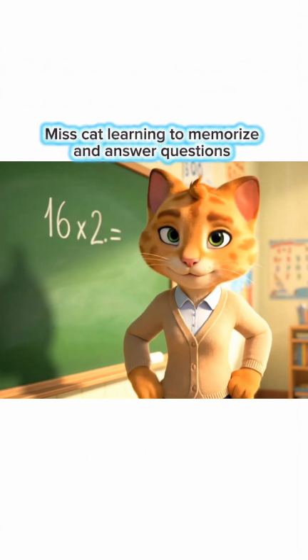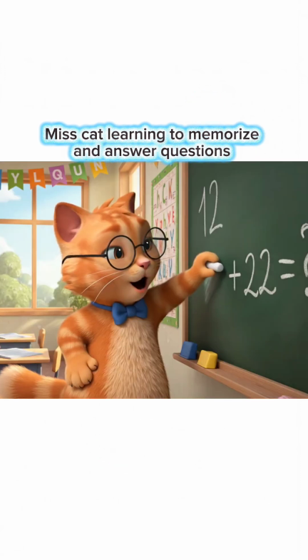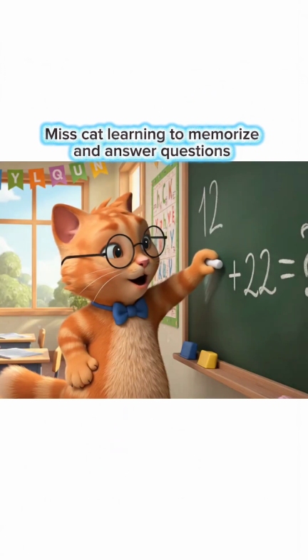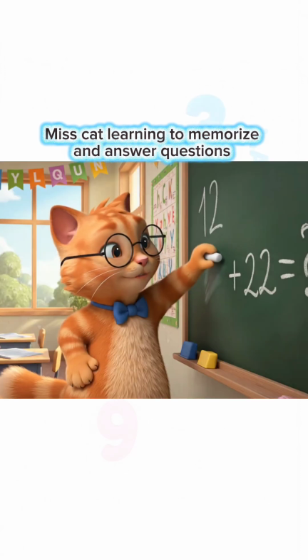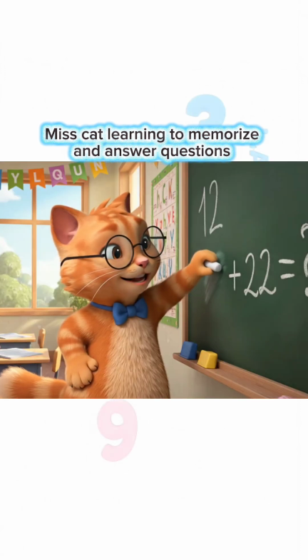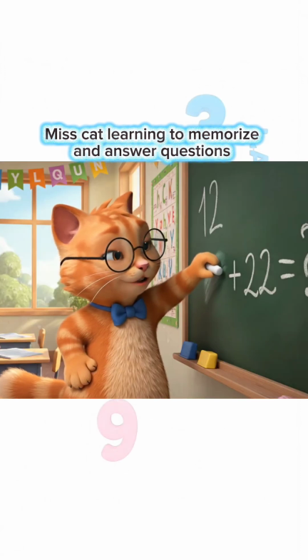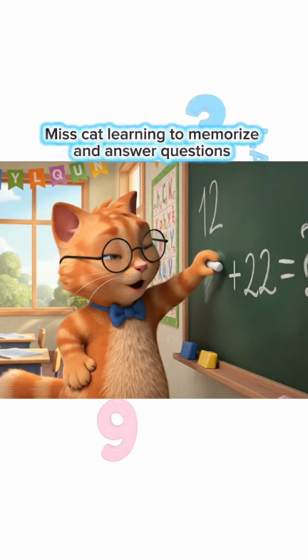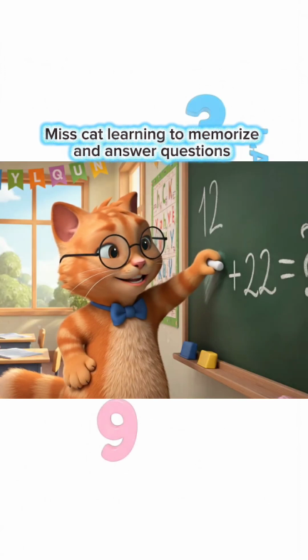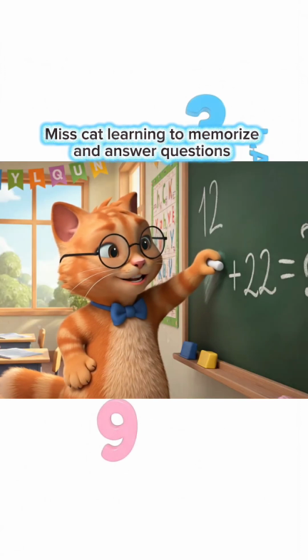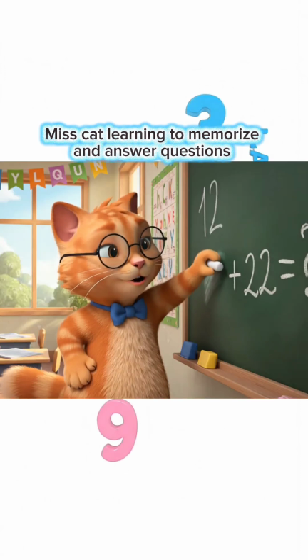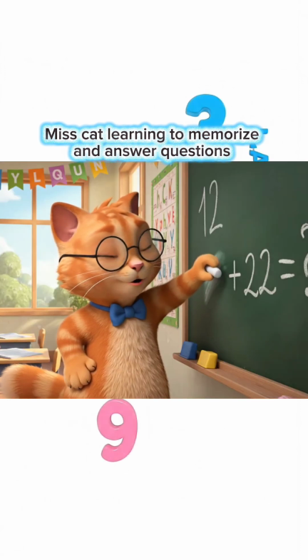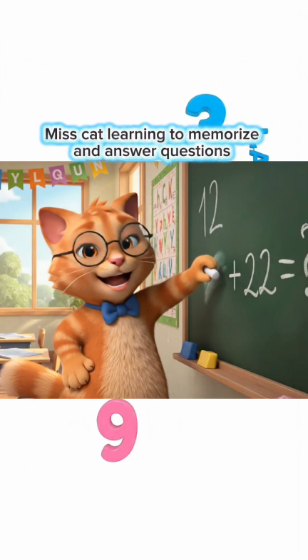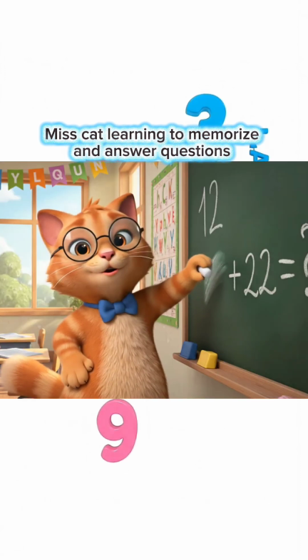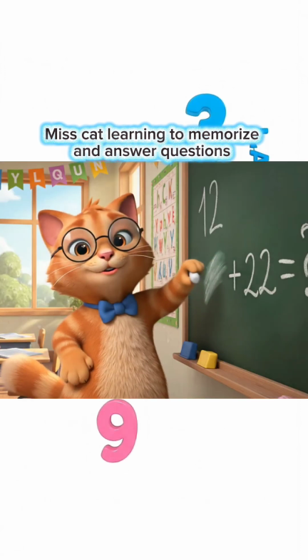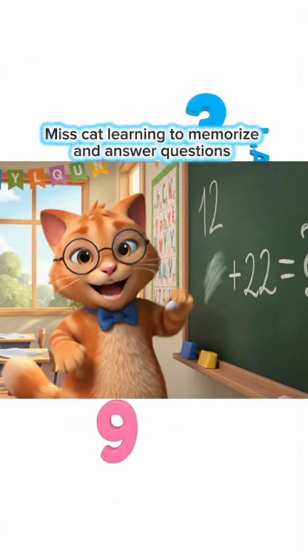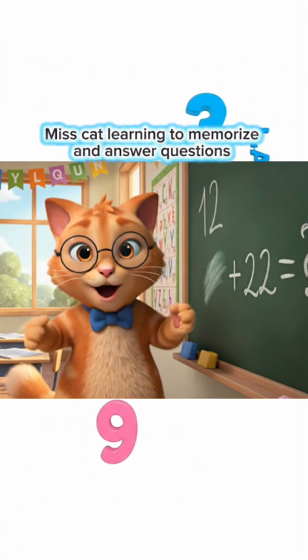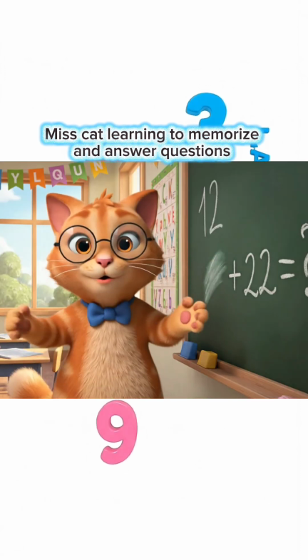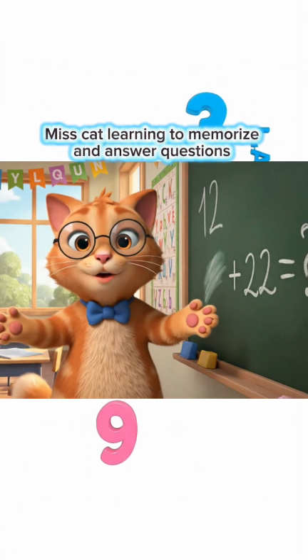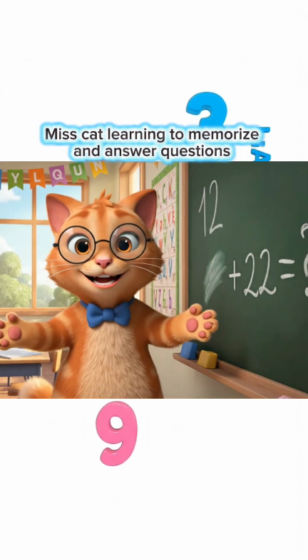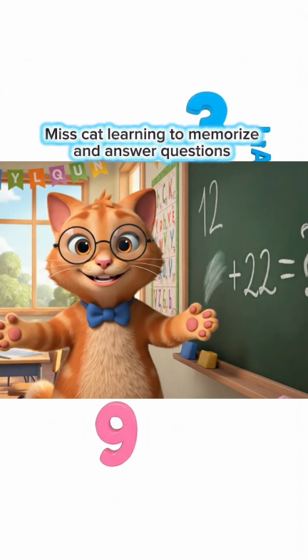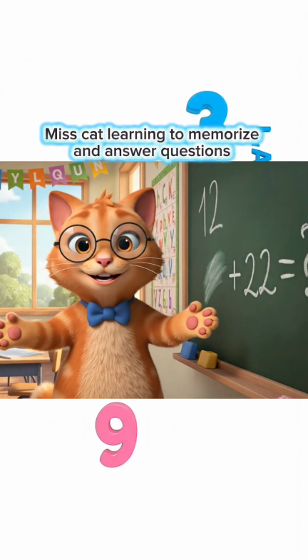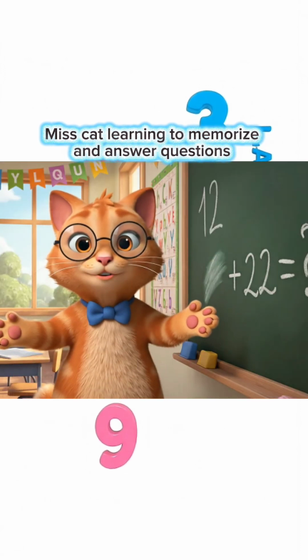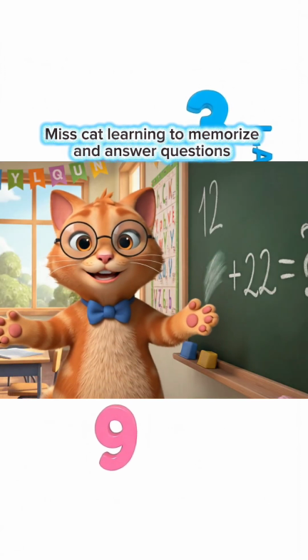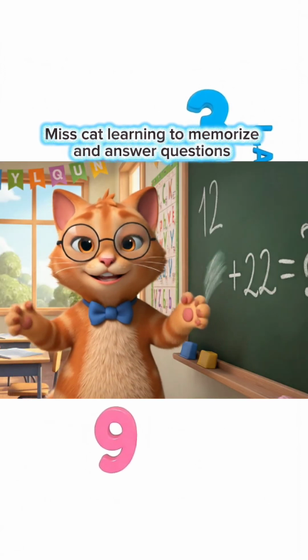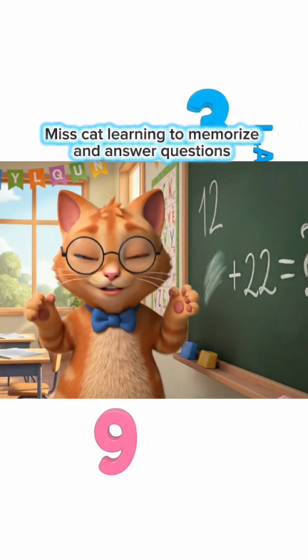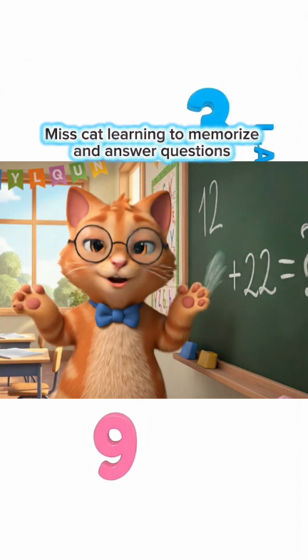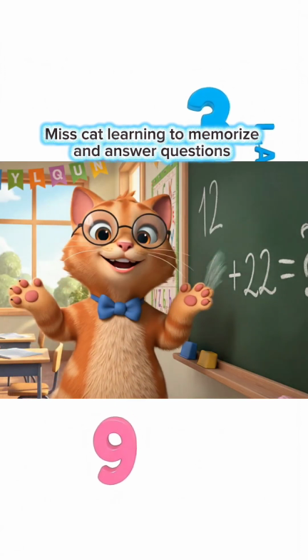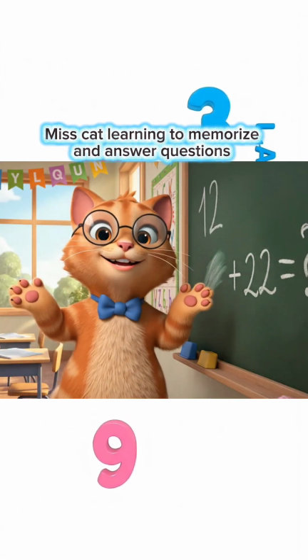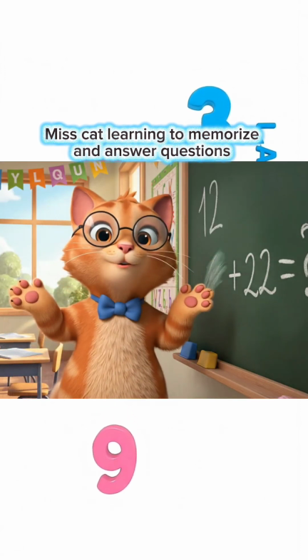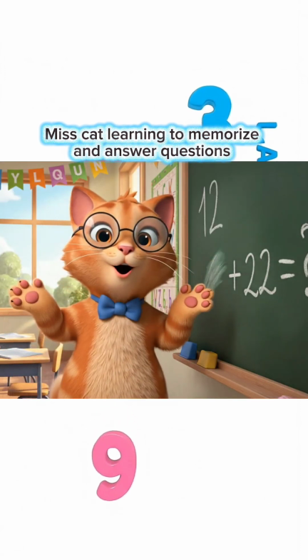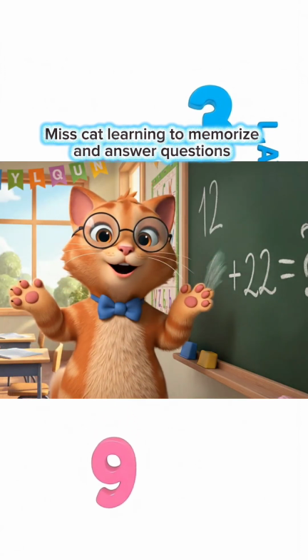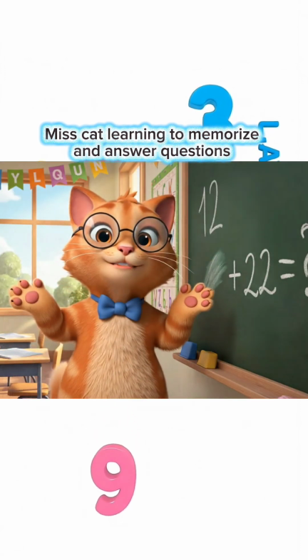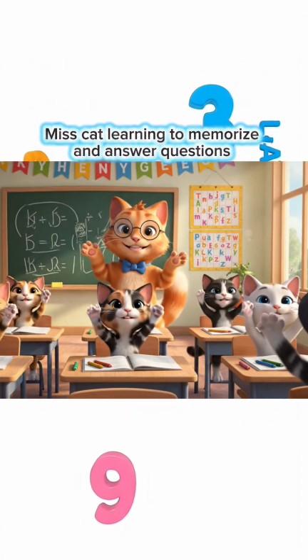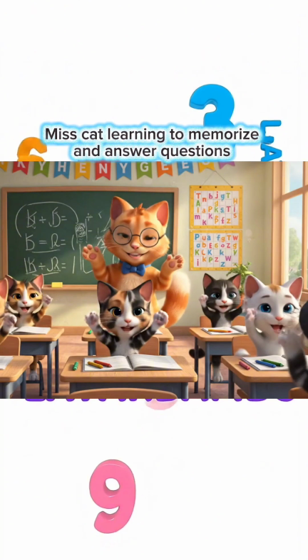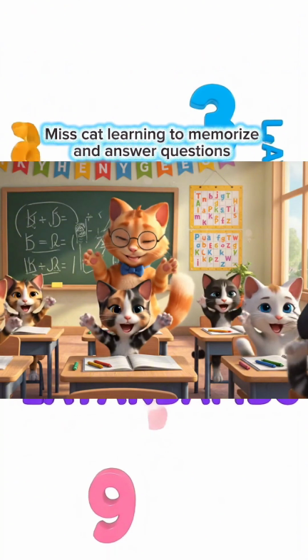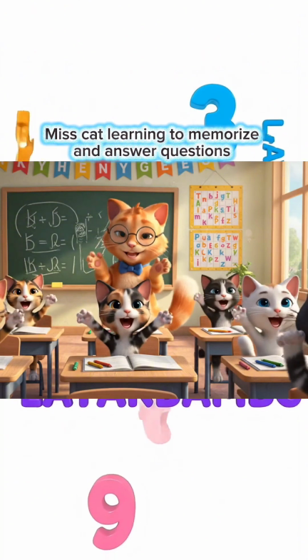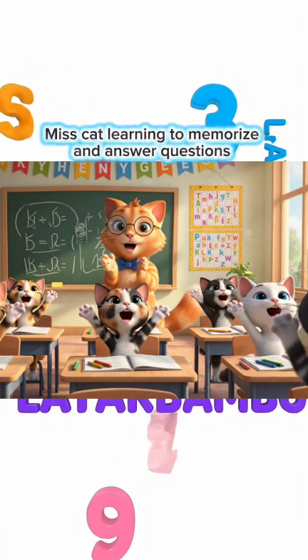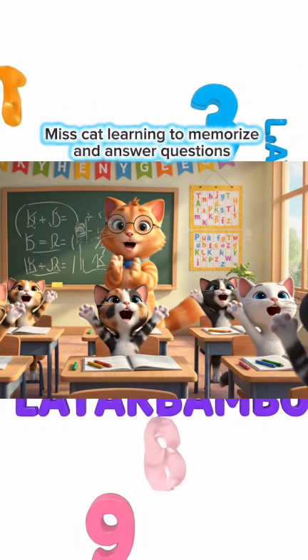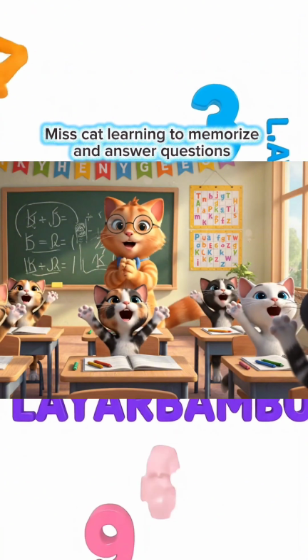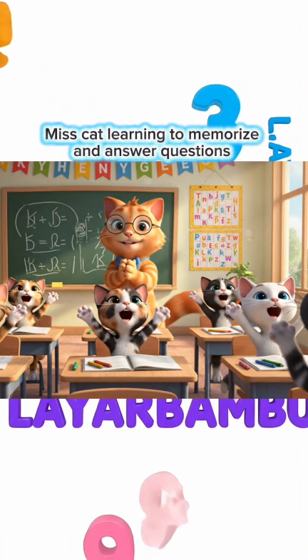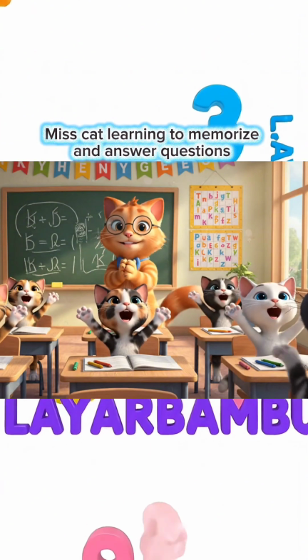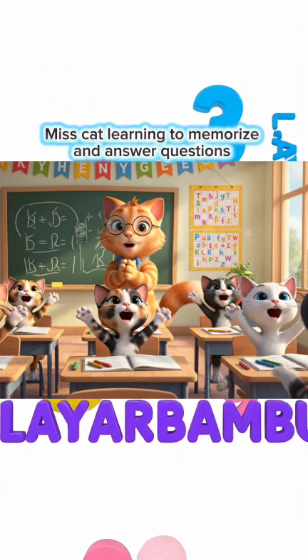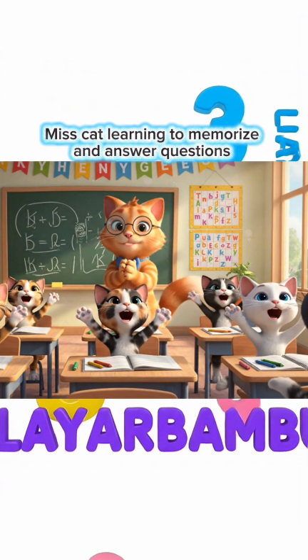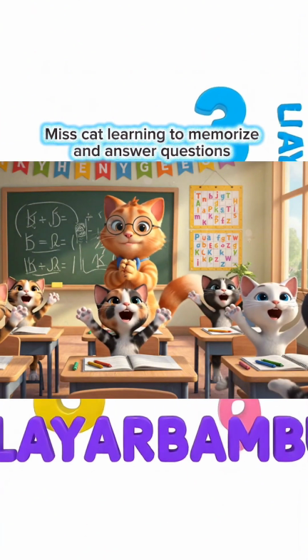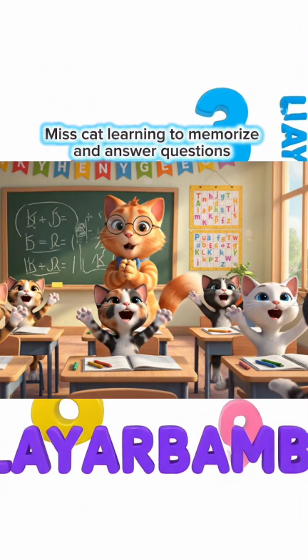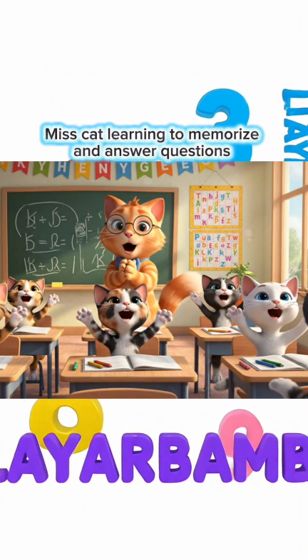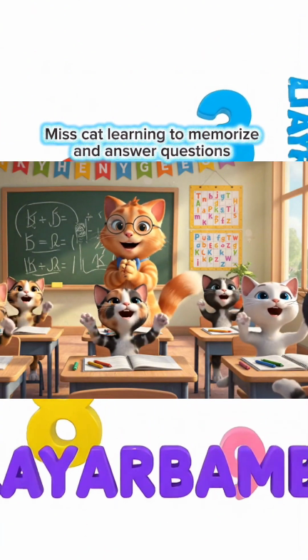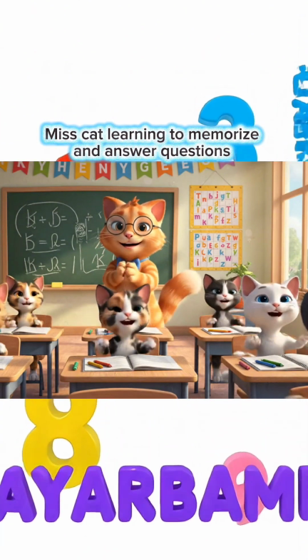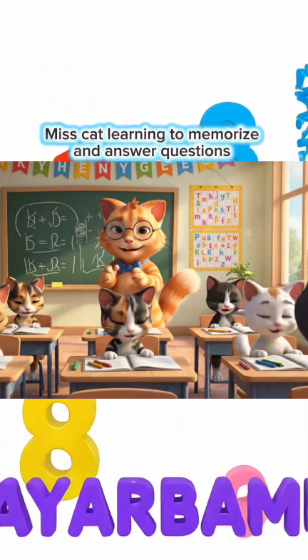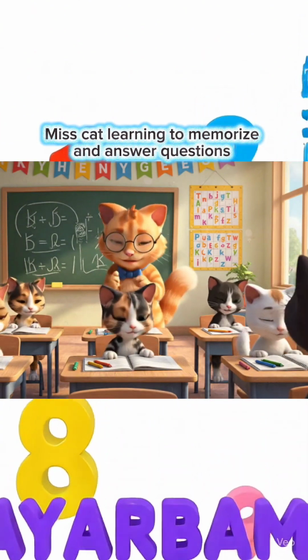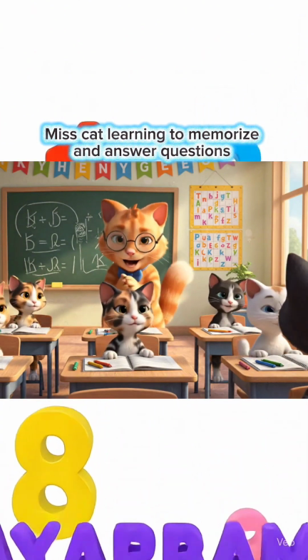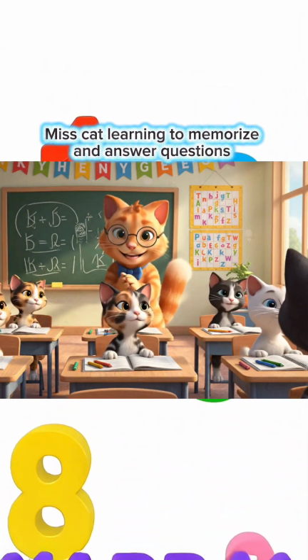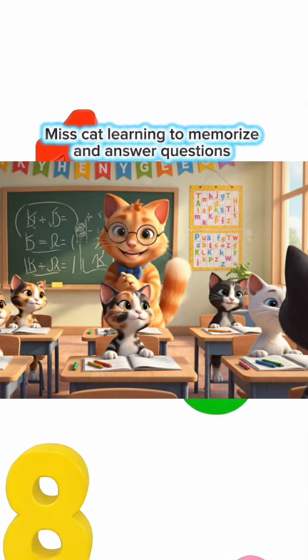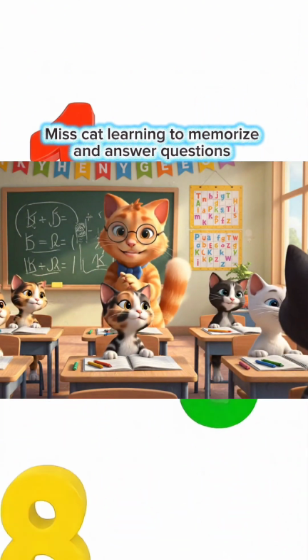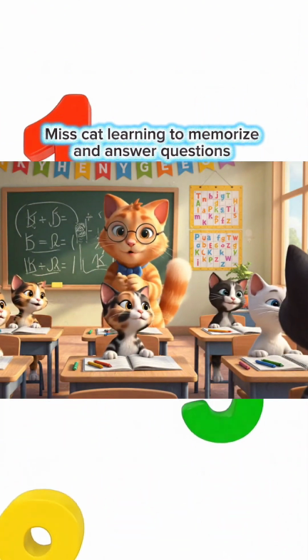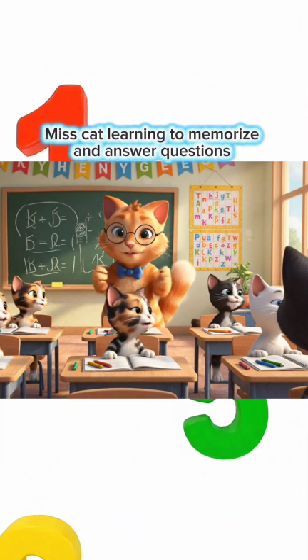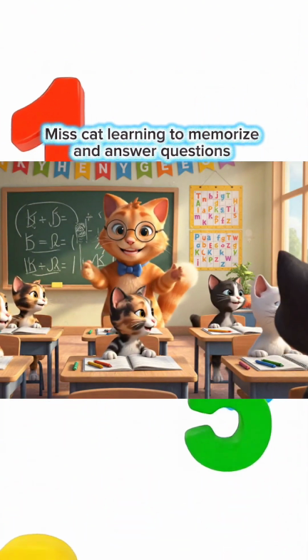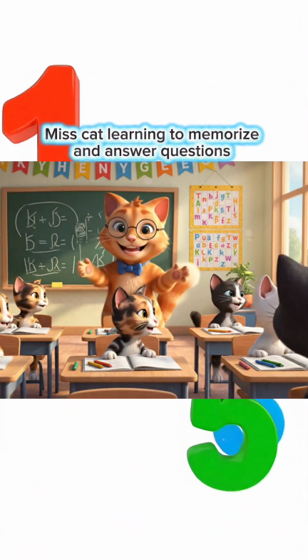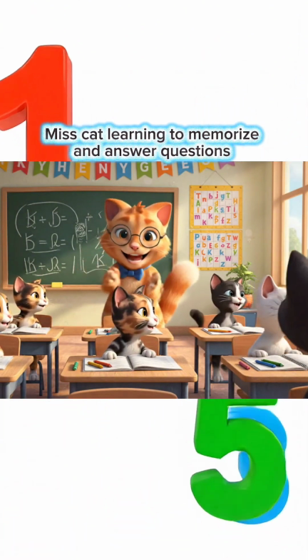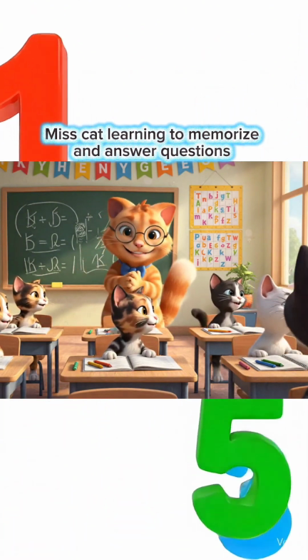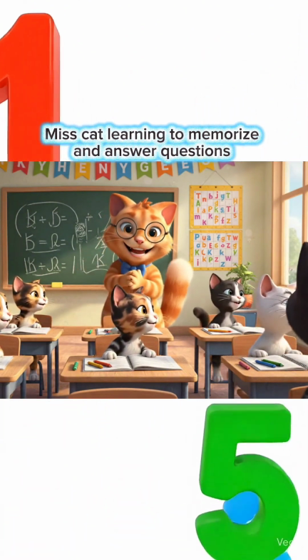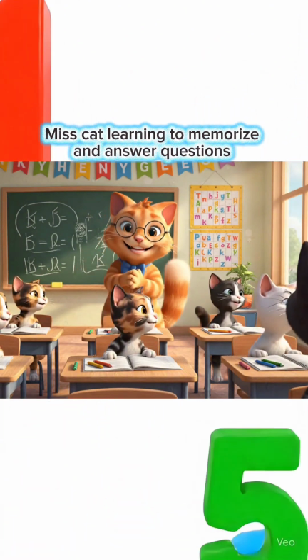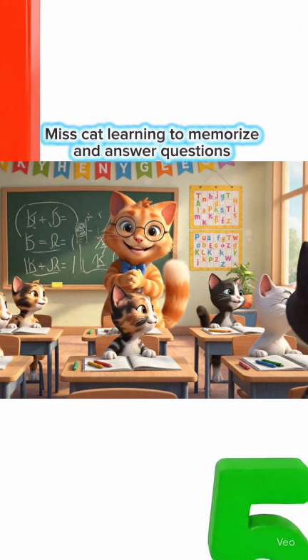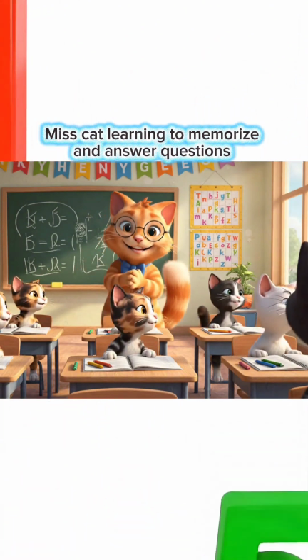12 plus 22 equals how much, children? 34, Miss Teacher! You're so smart! Come on, let's move to the next lesson!